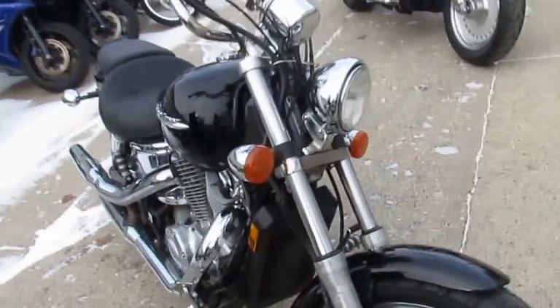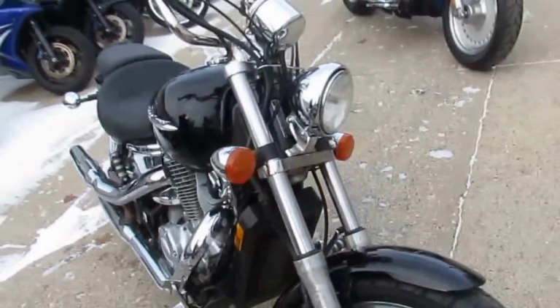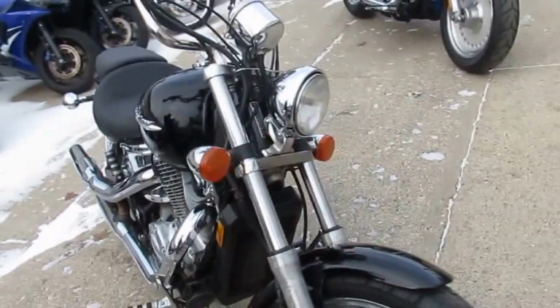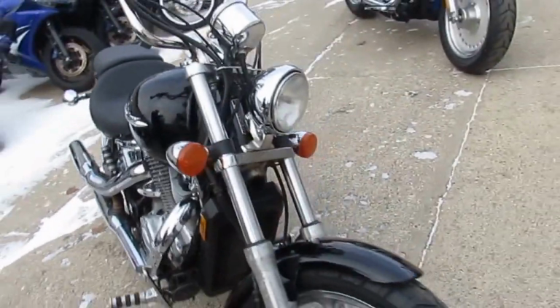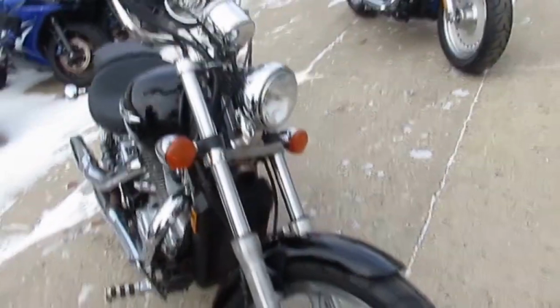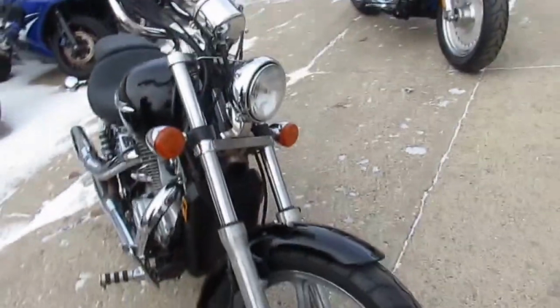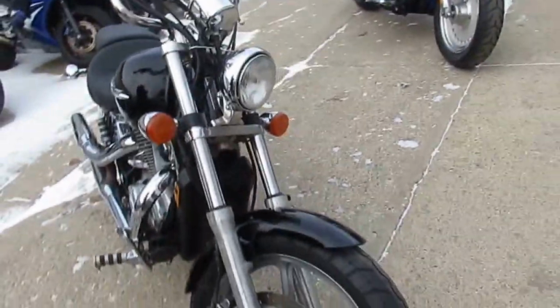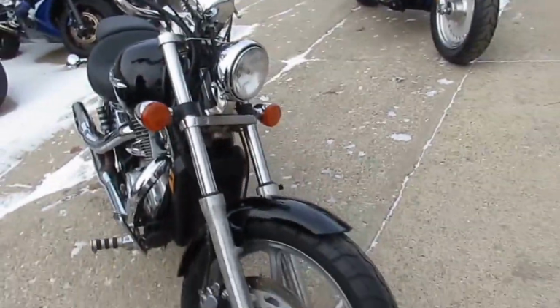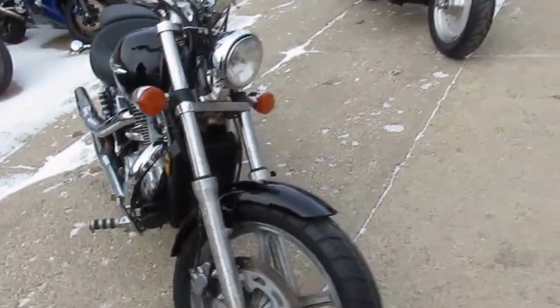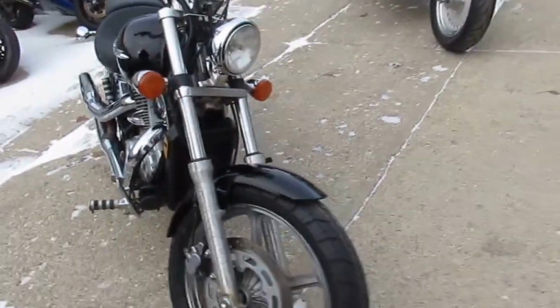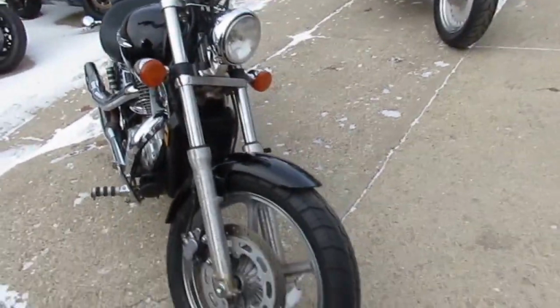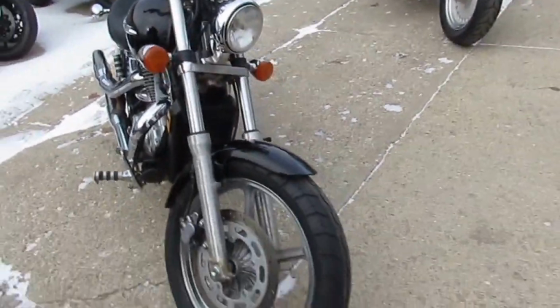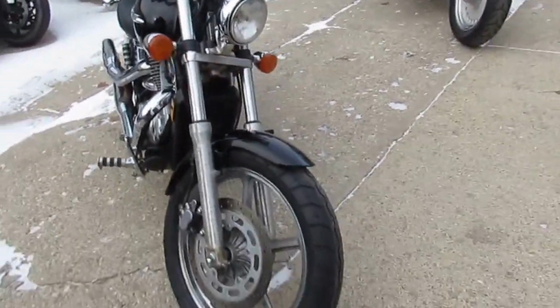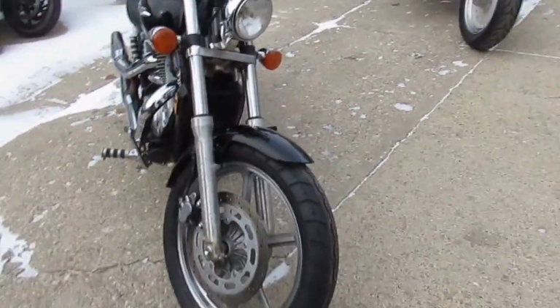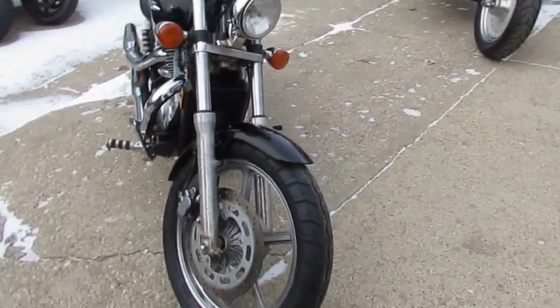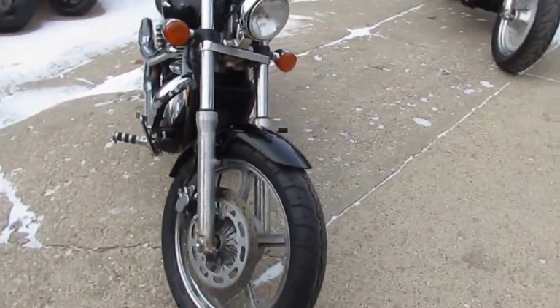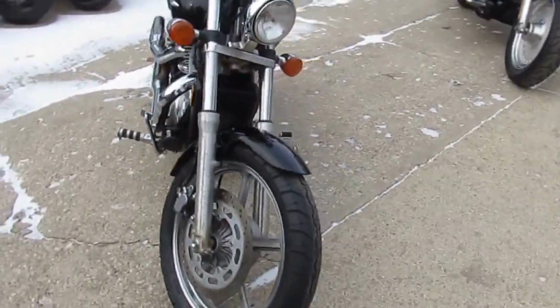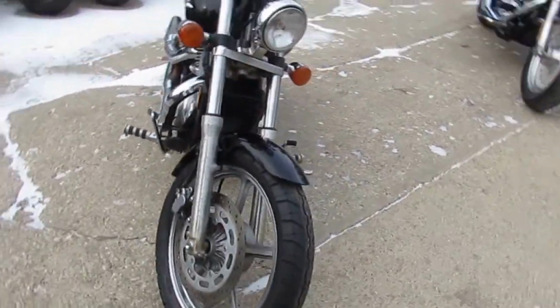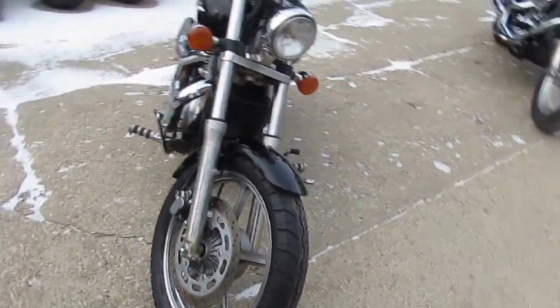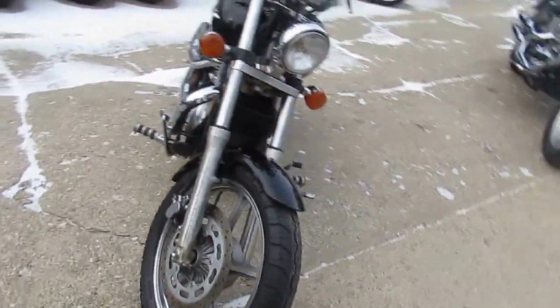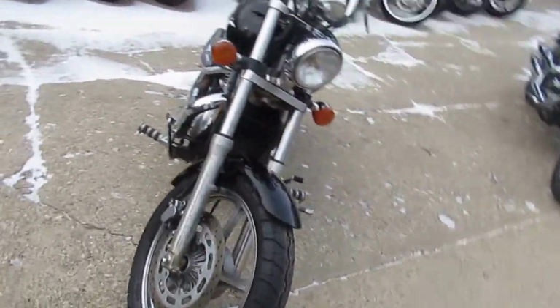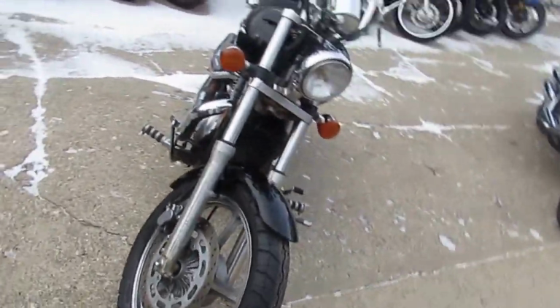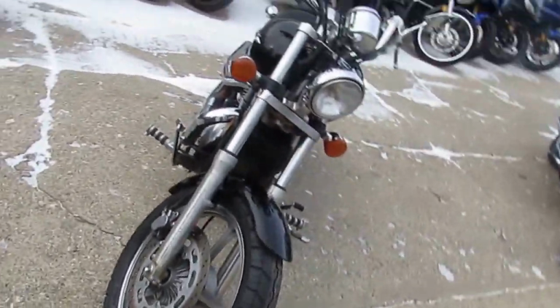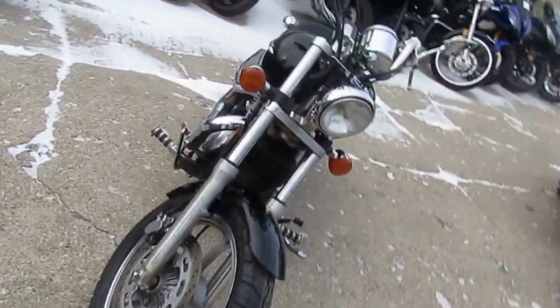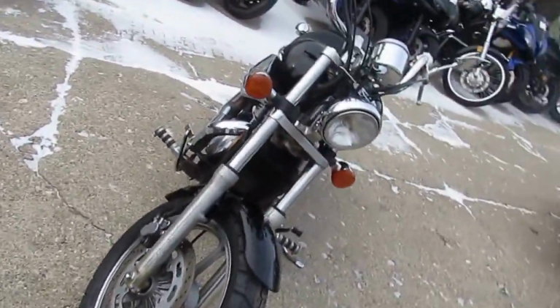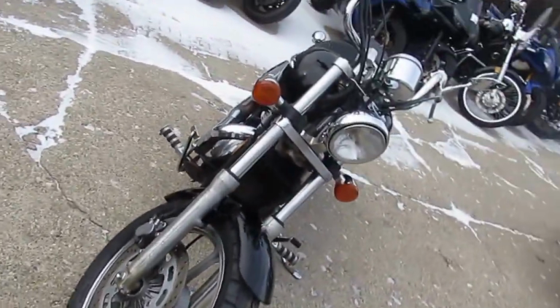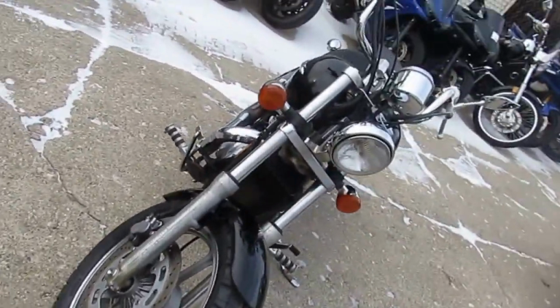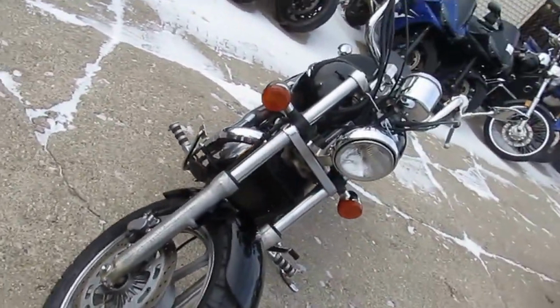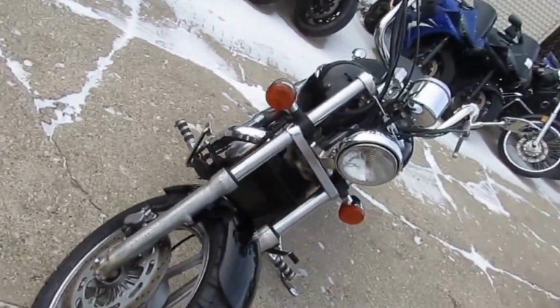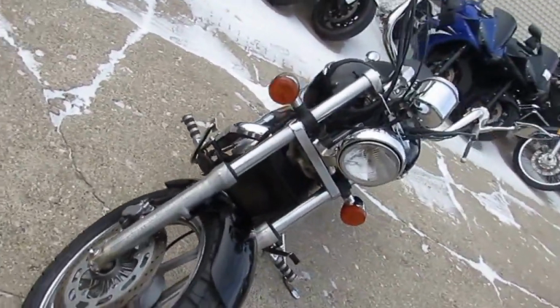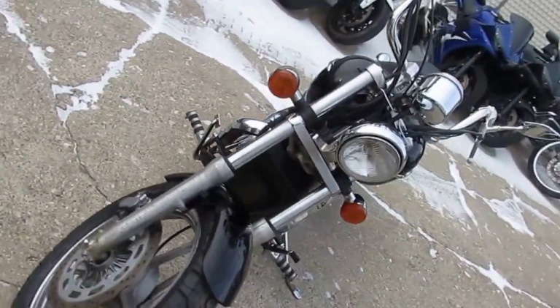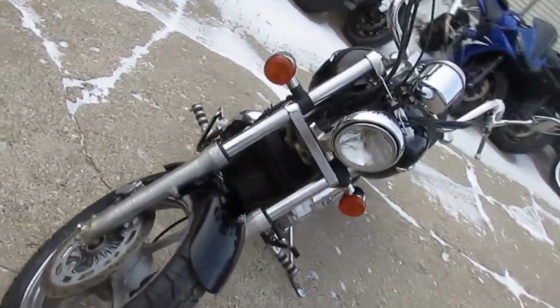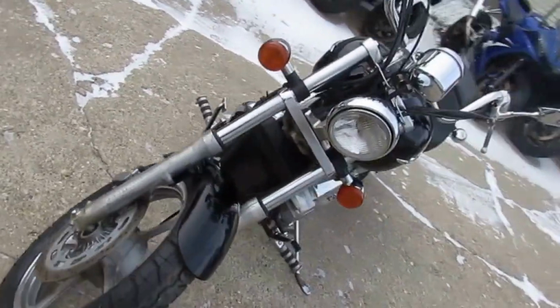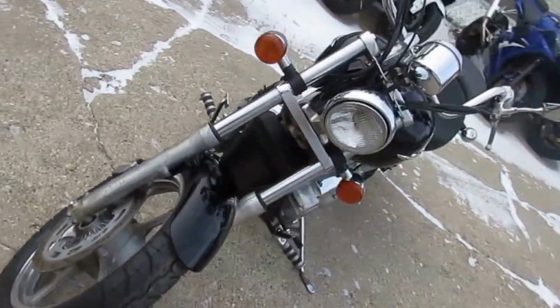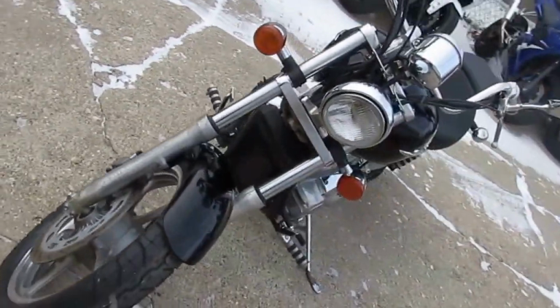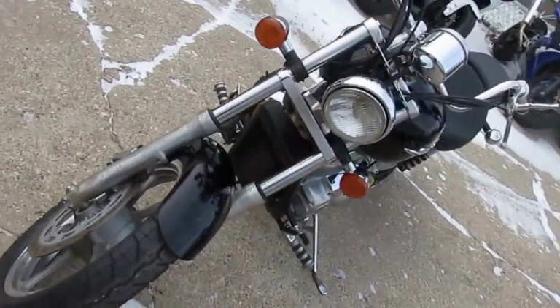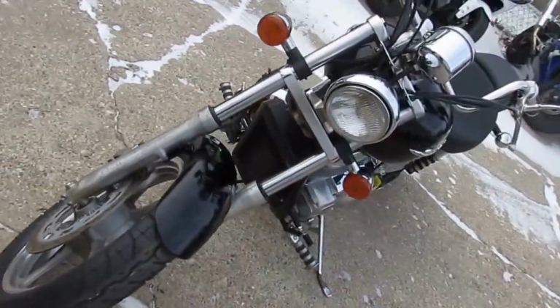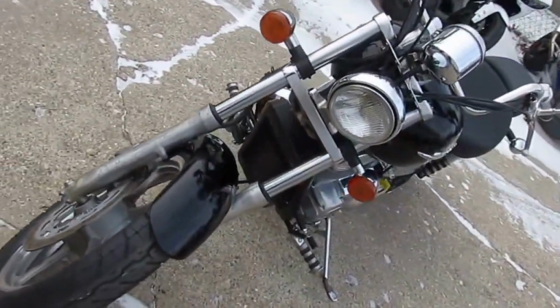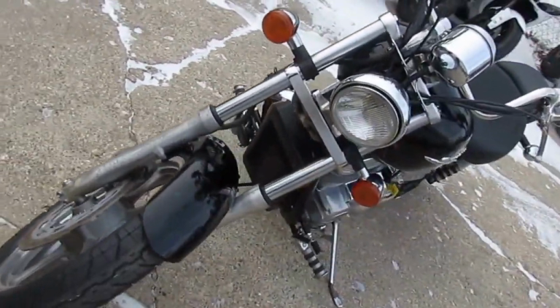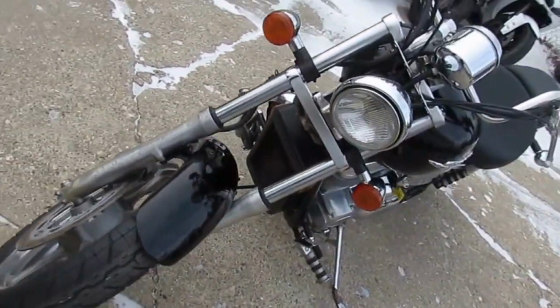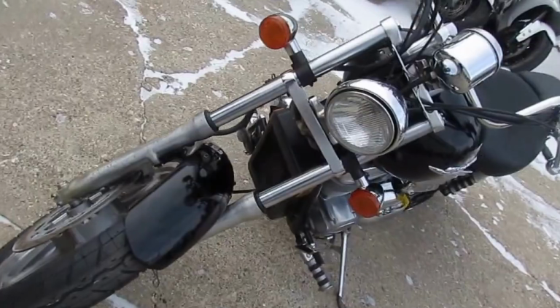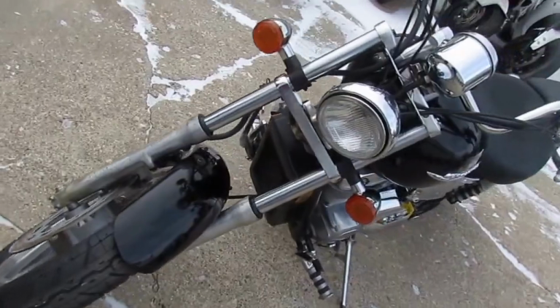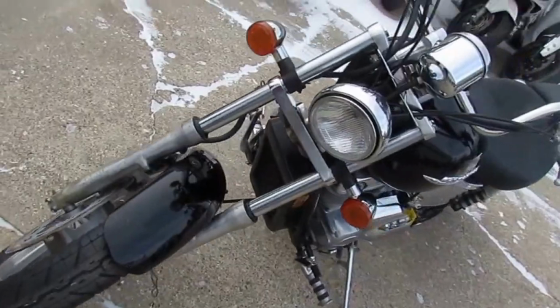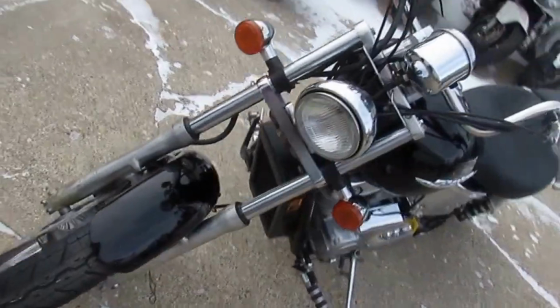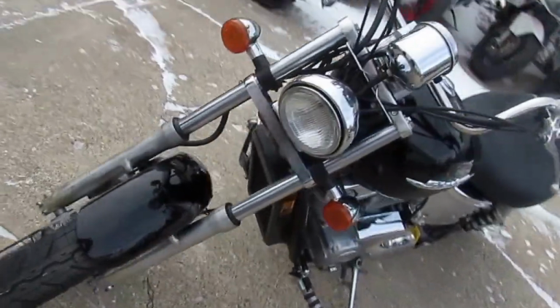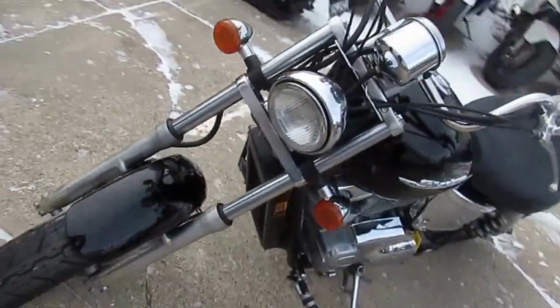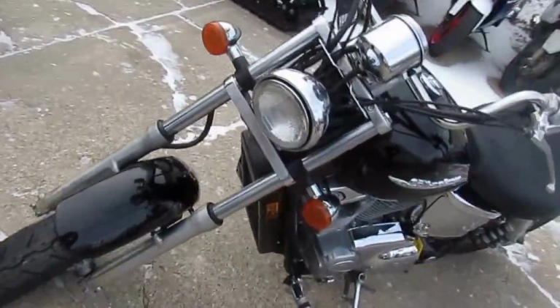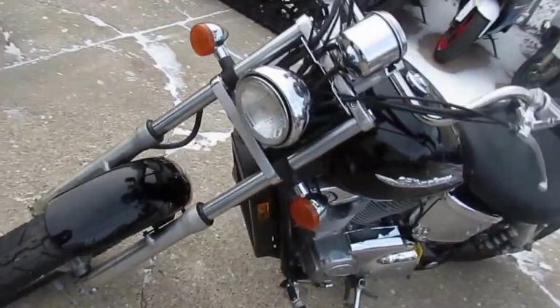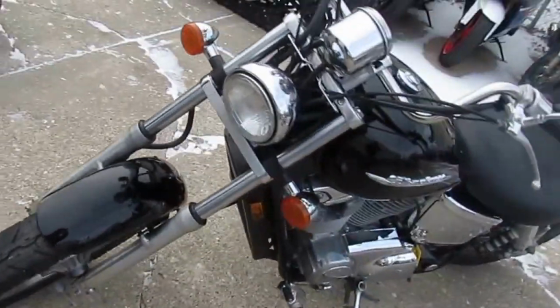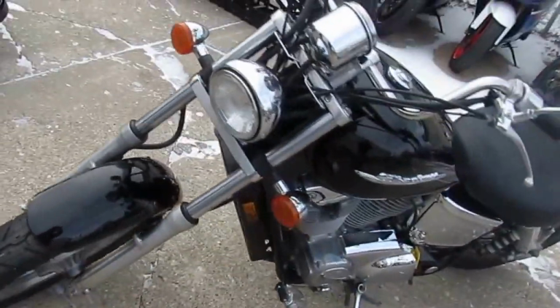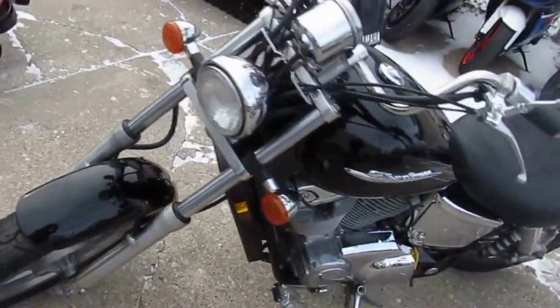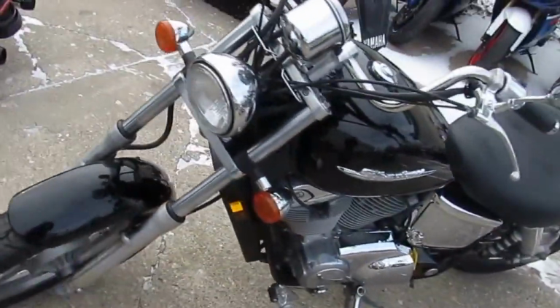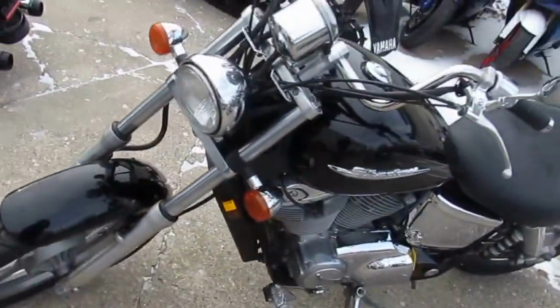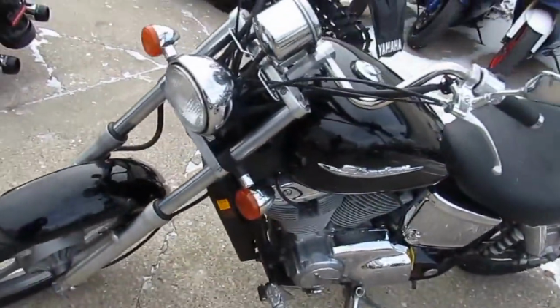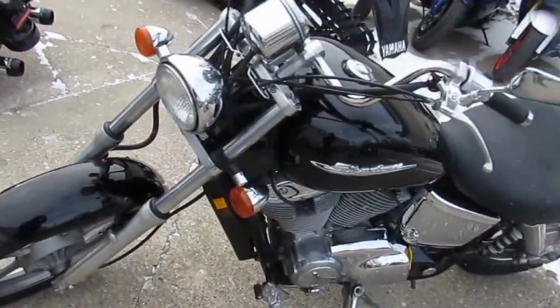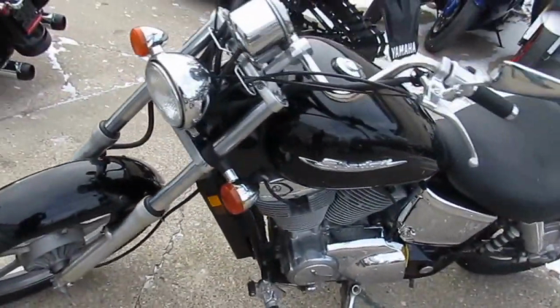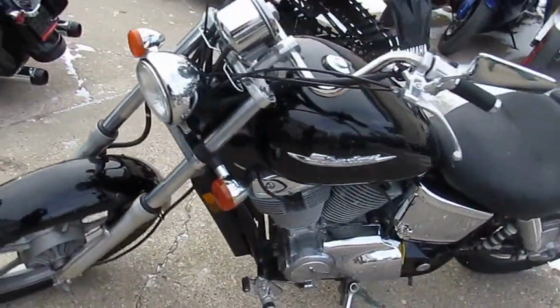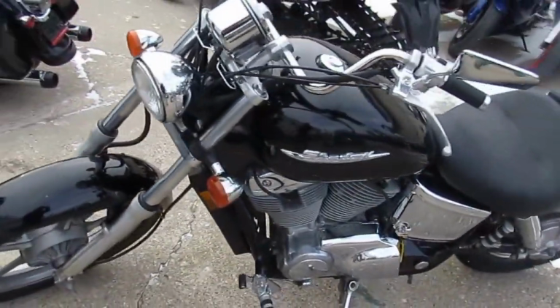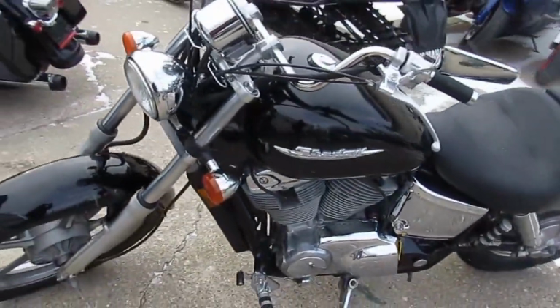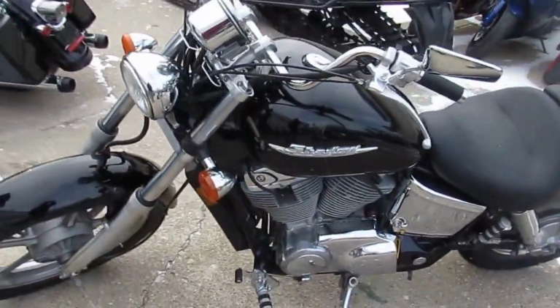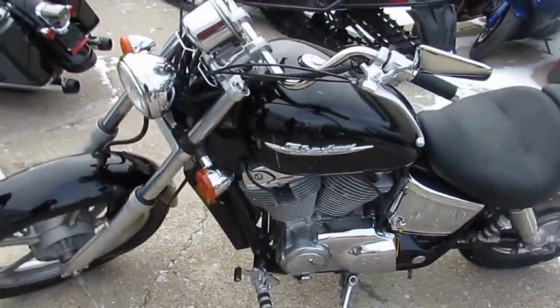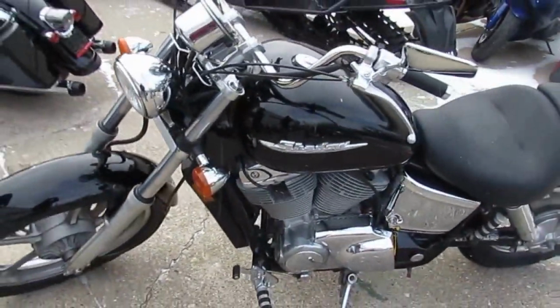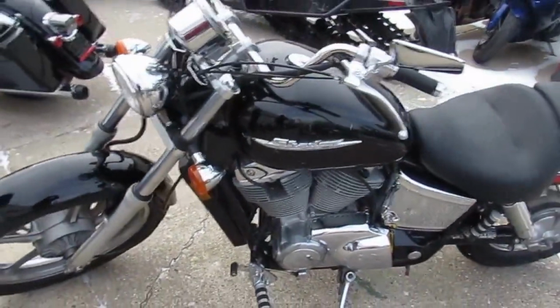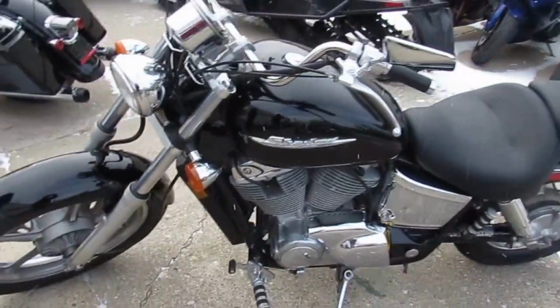That's right, $2900. This is one of the most reliable motorcycles Honda ever made. This one is not even broken in yet.